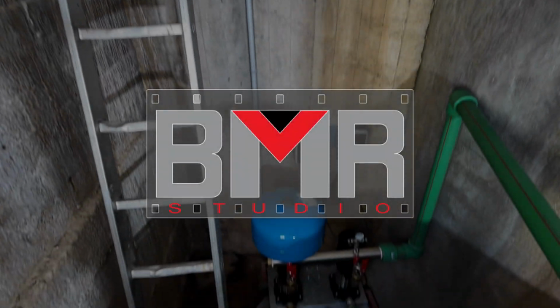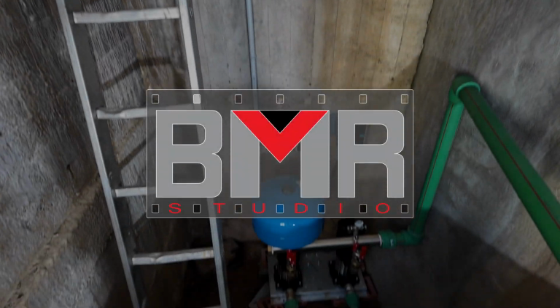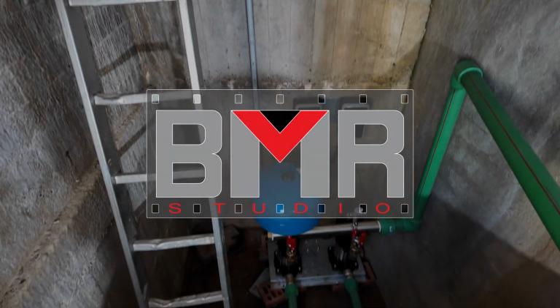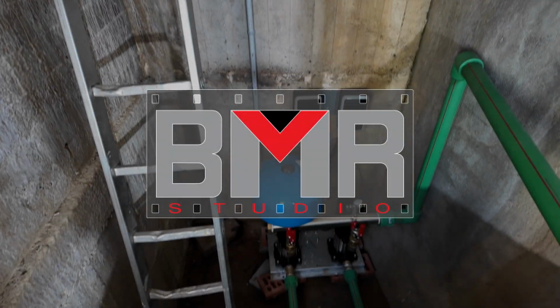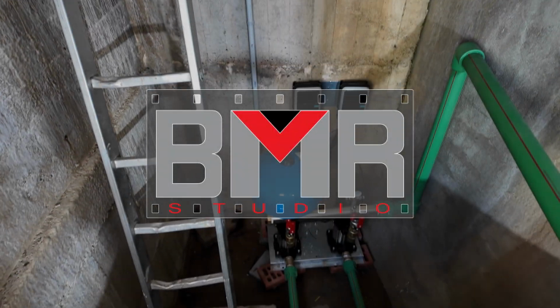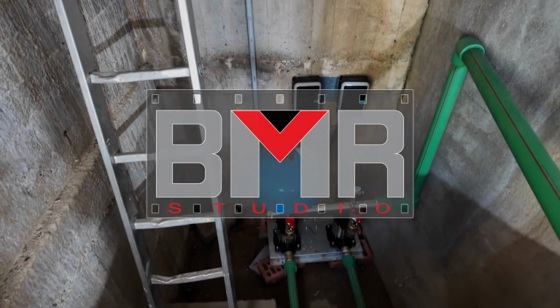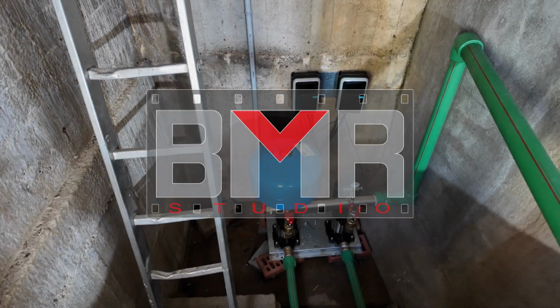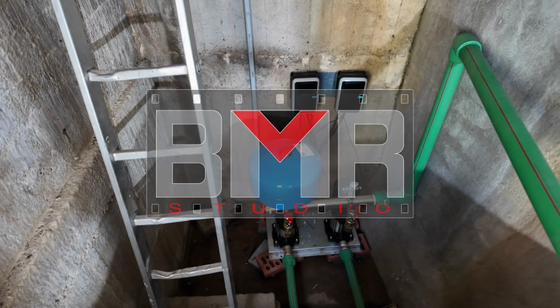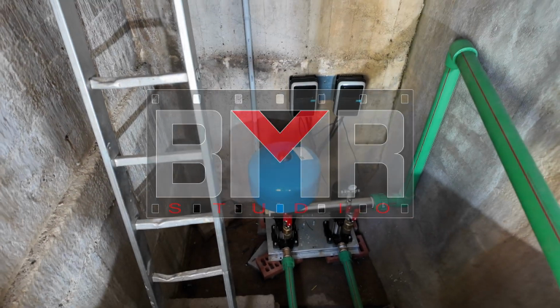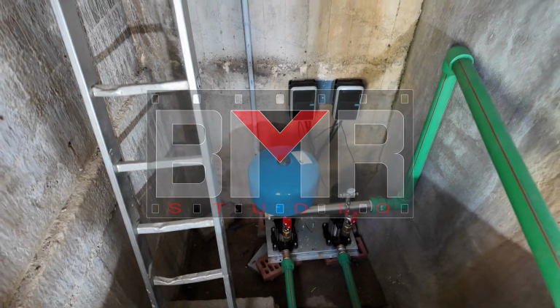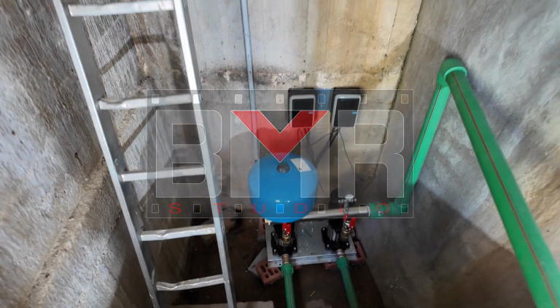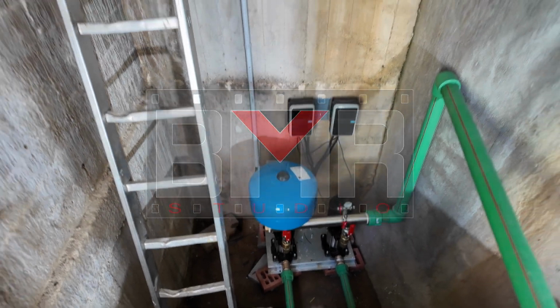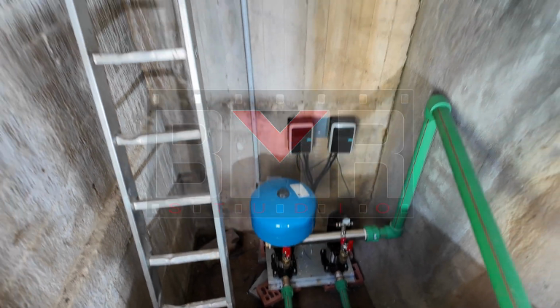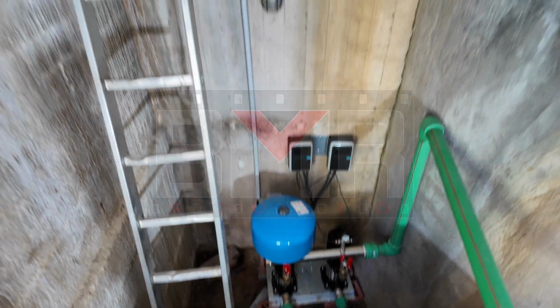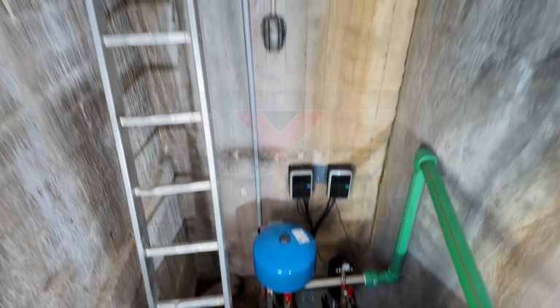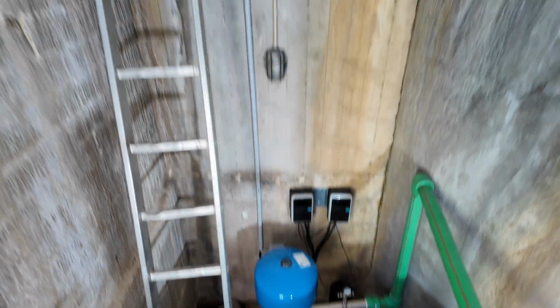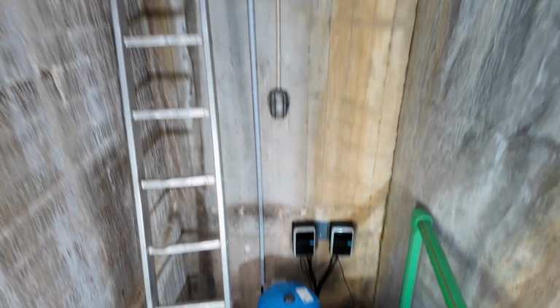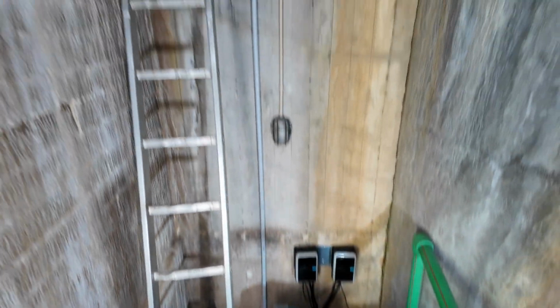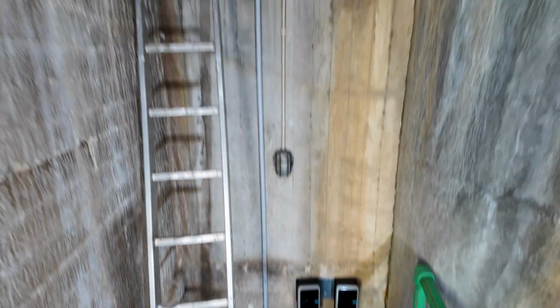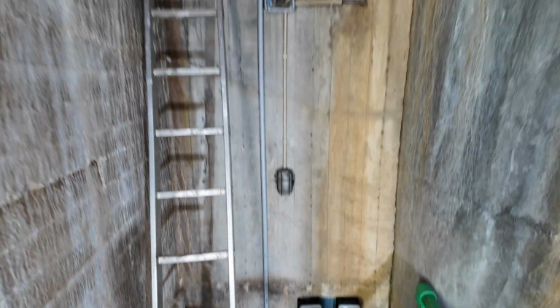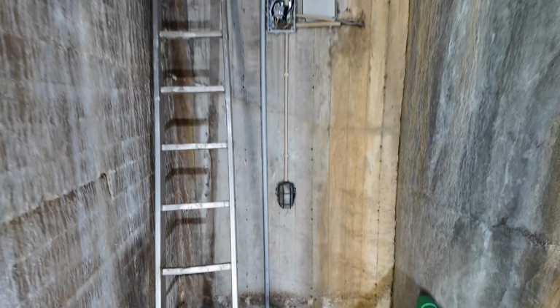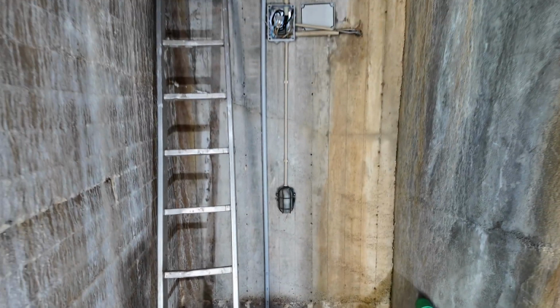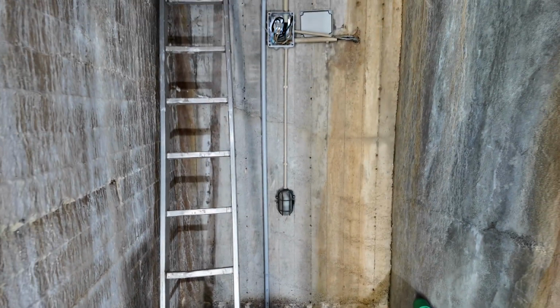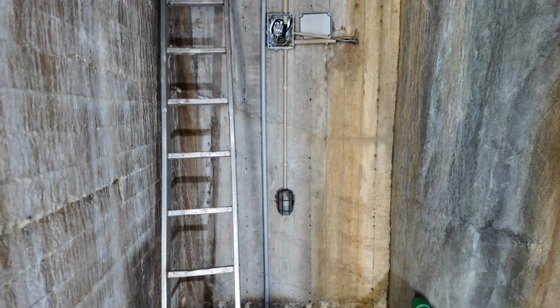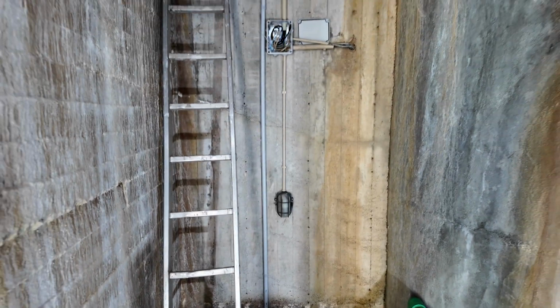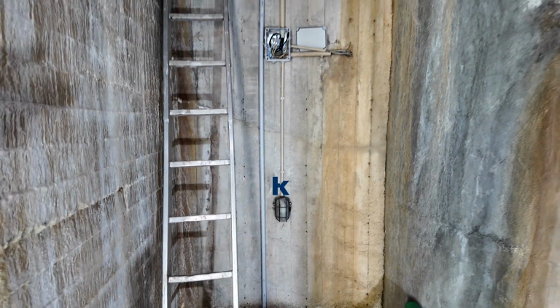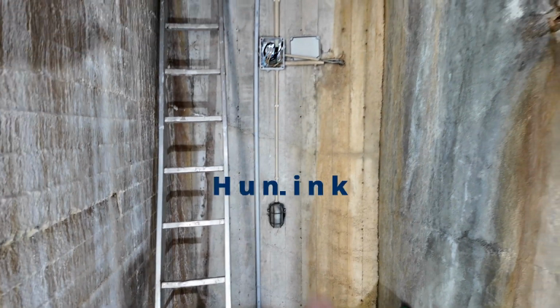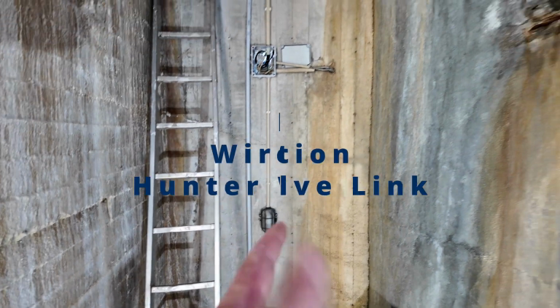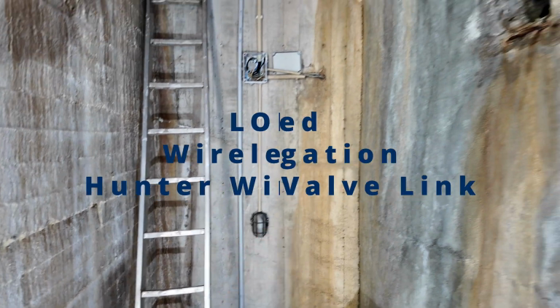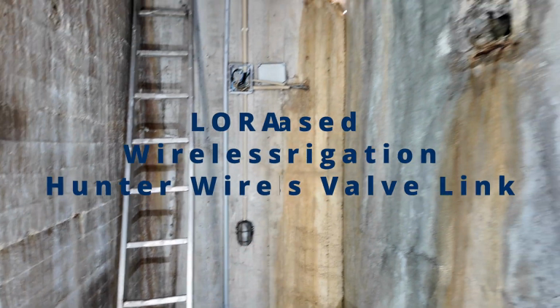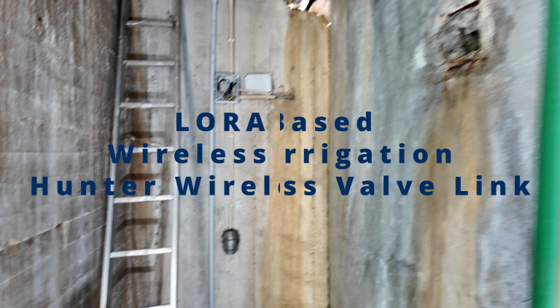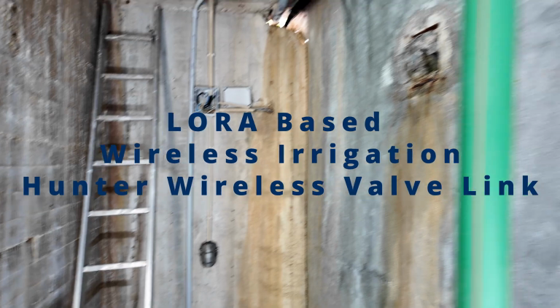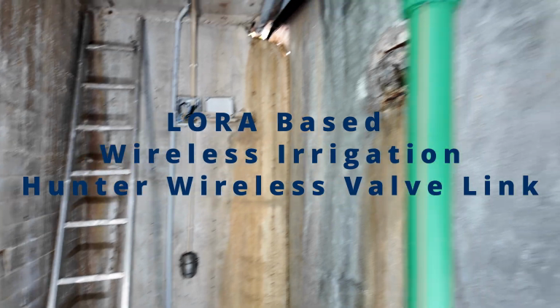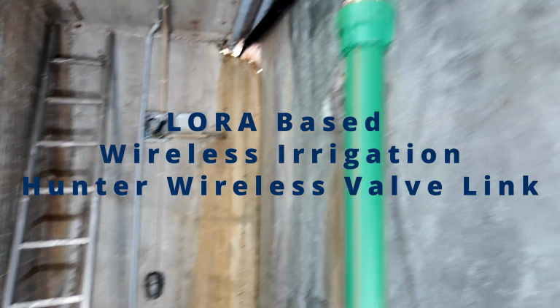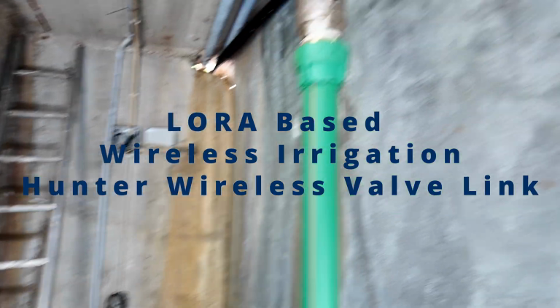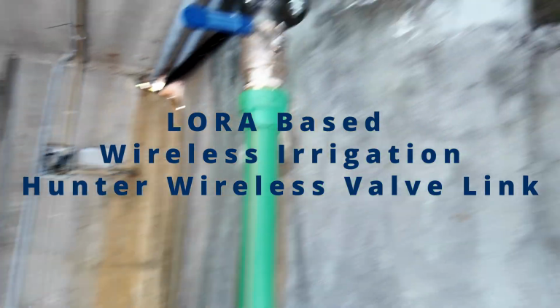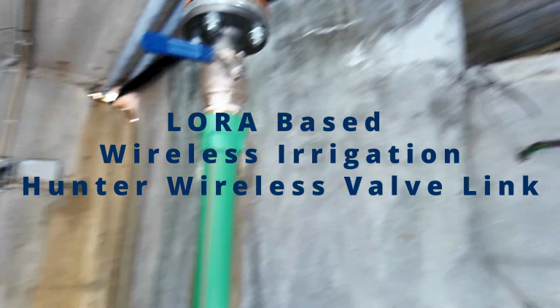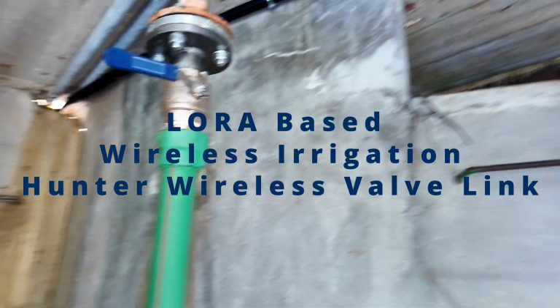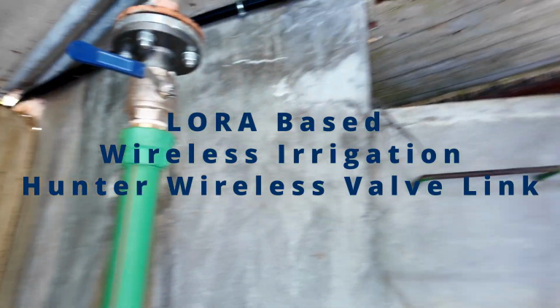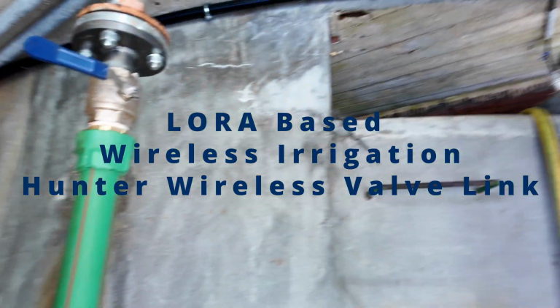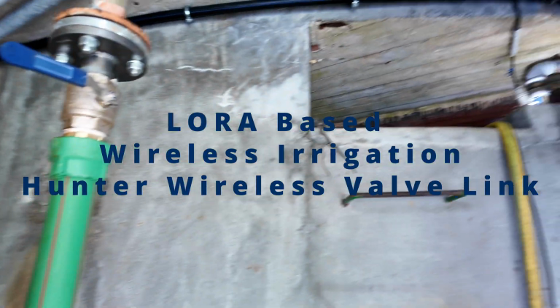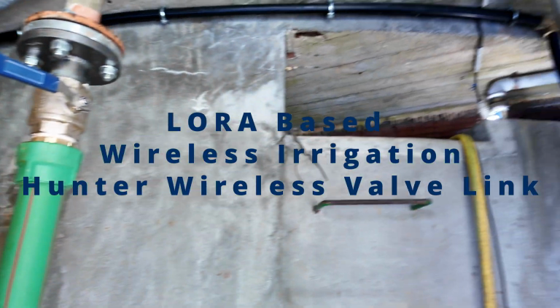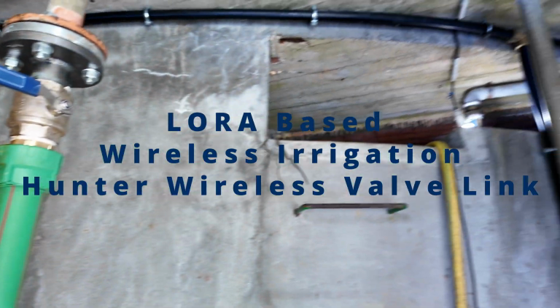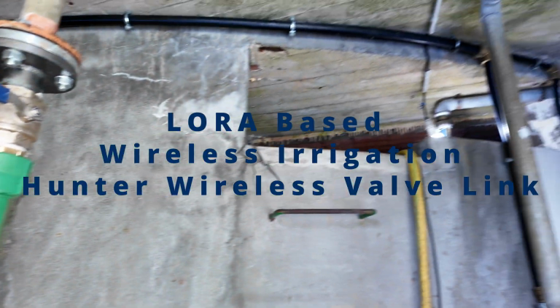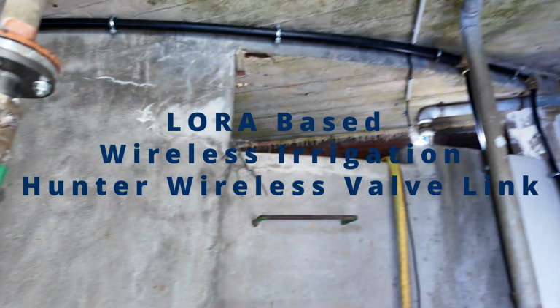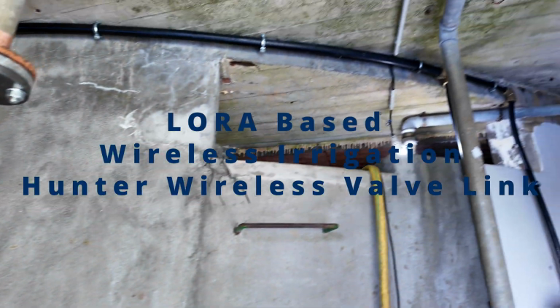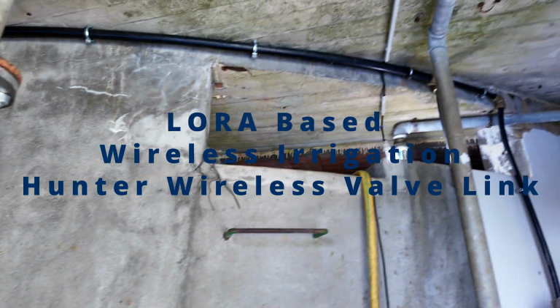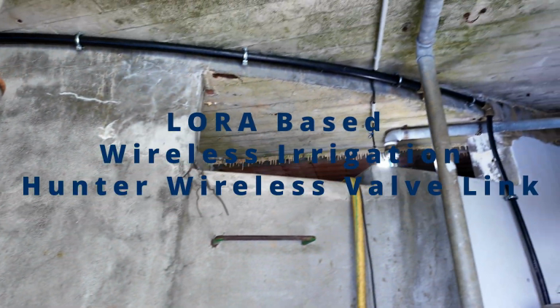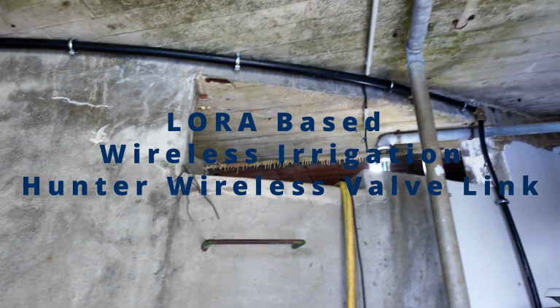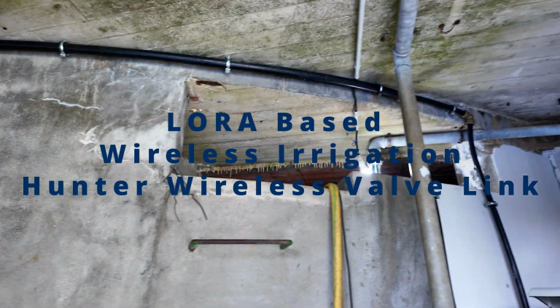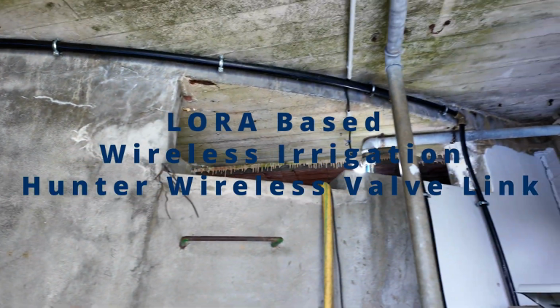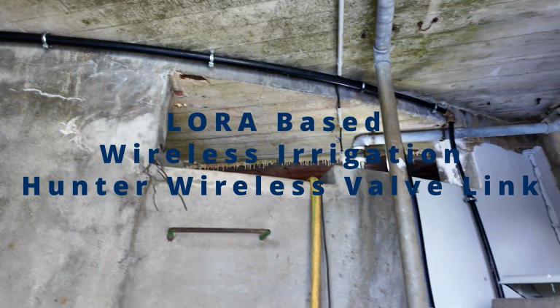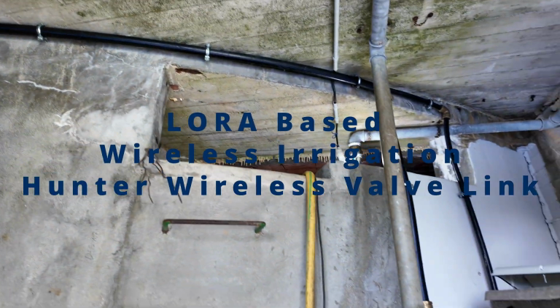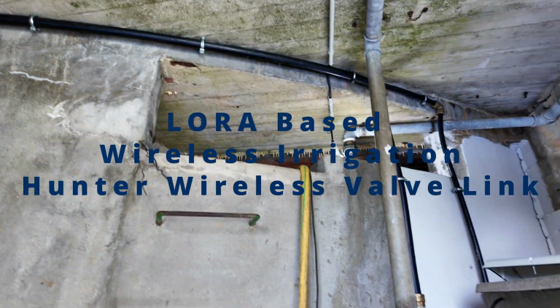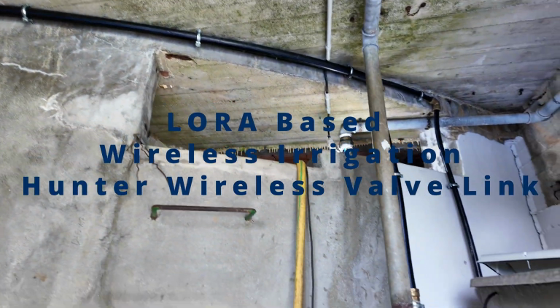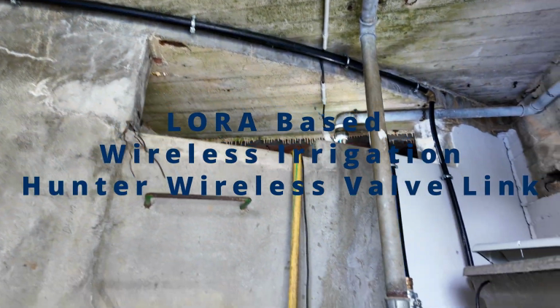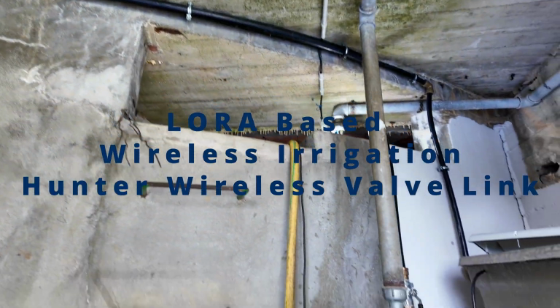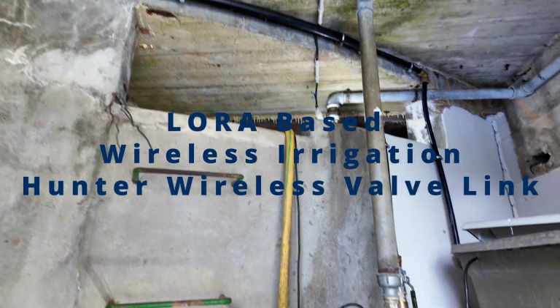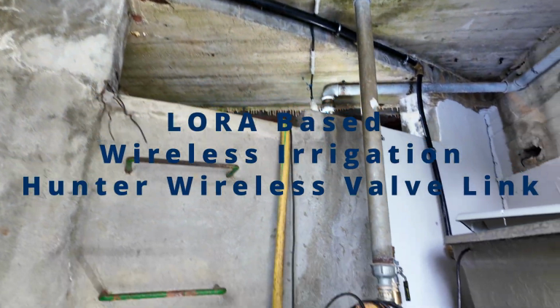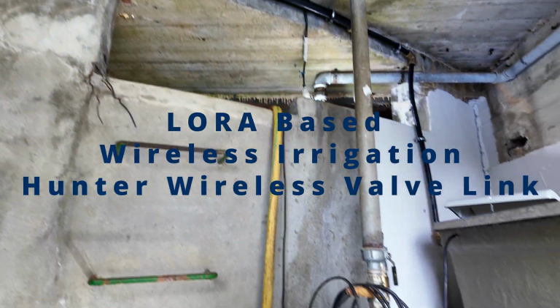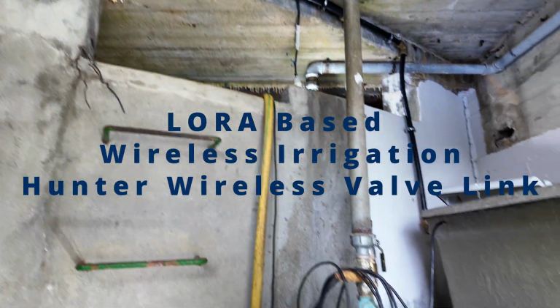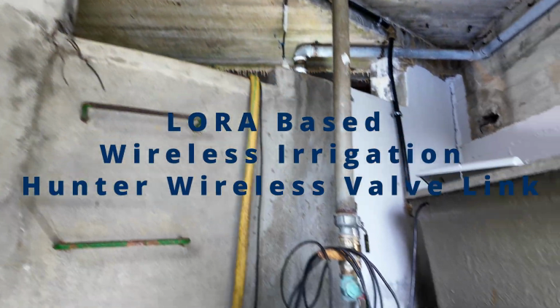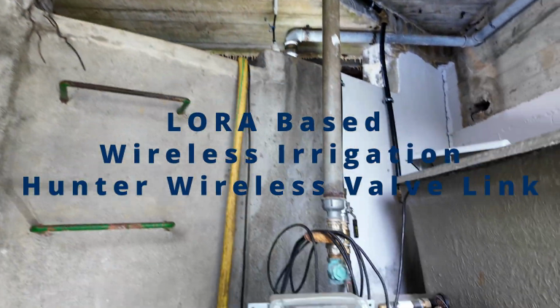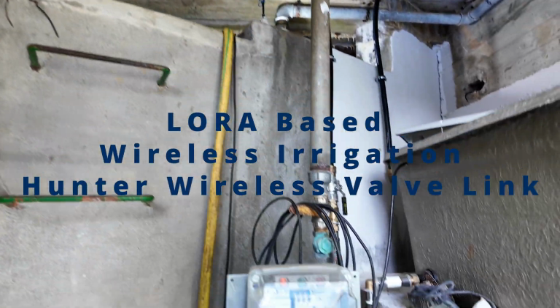Hi guys, today in this episode we will play with water, electricity, electronics, and radio waves.